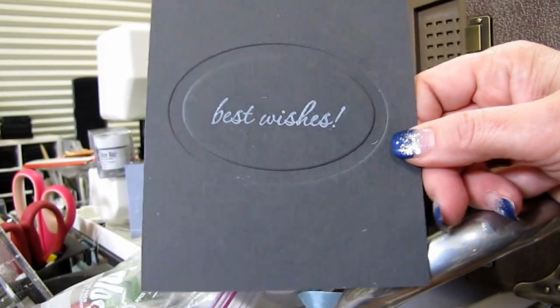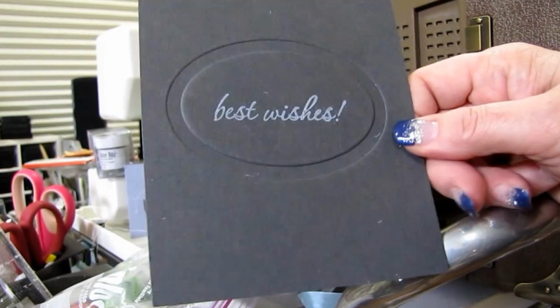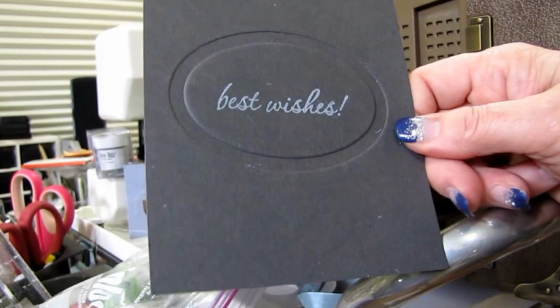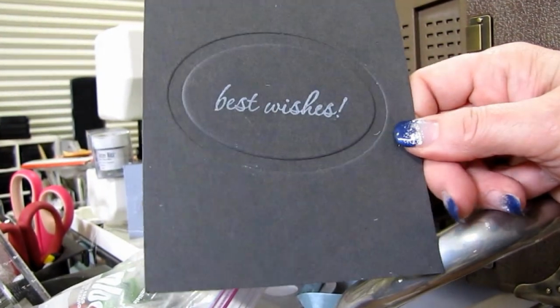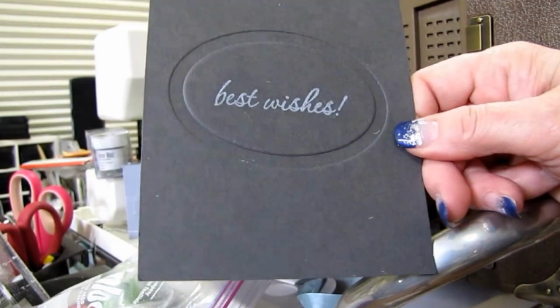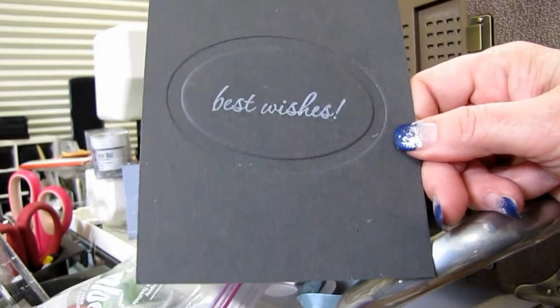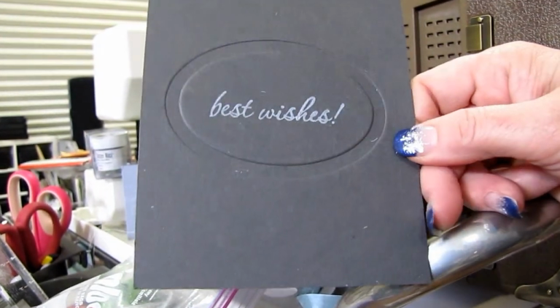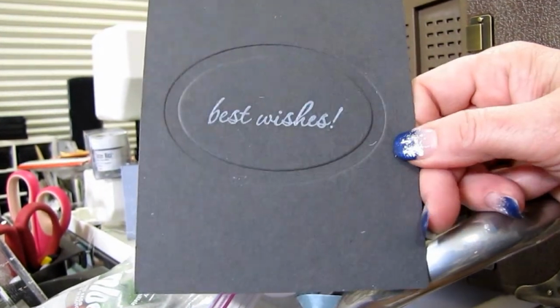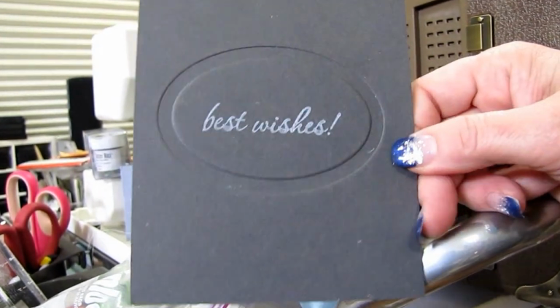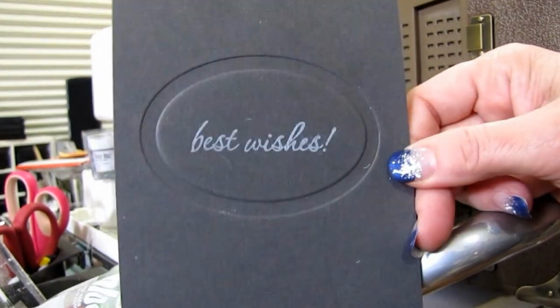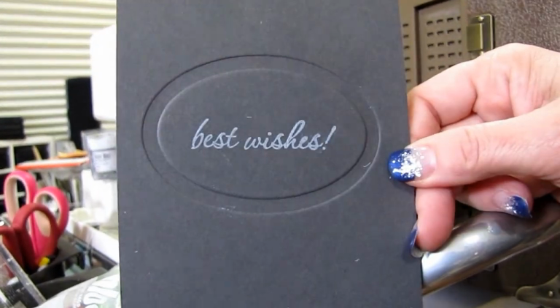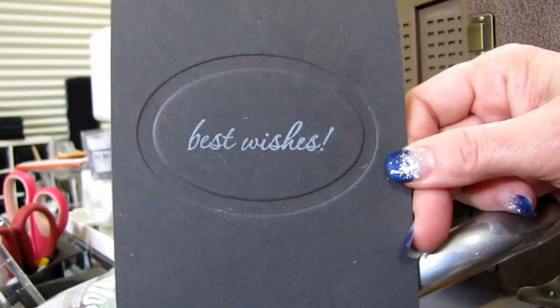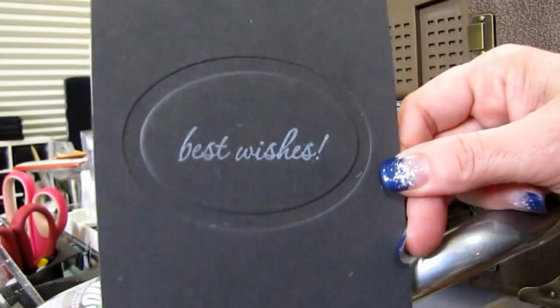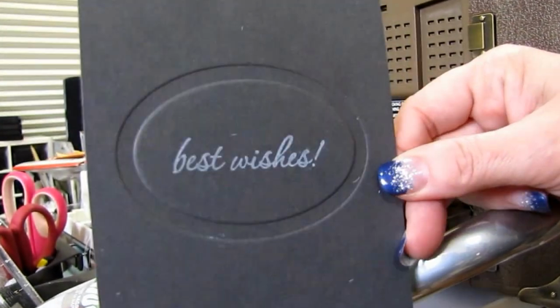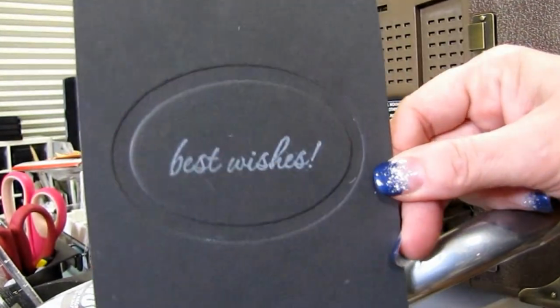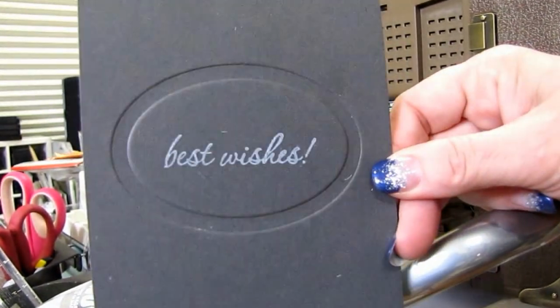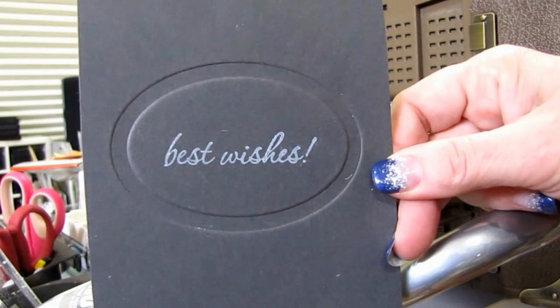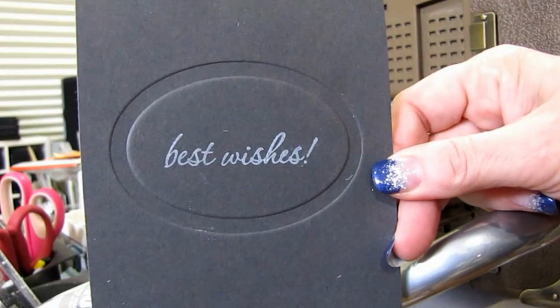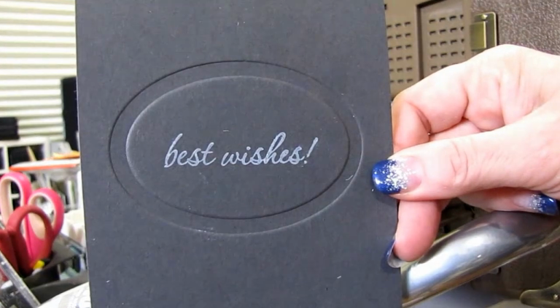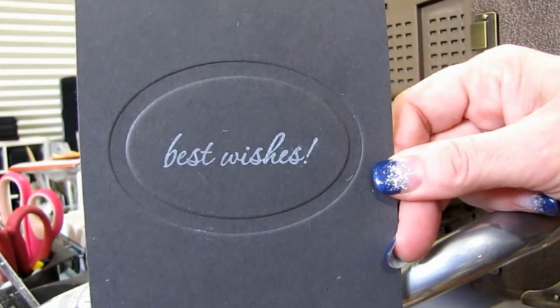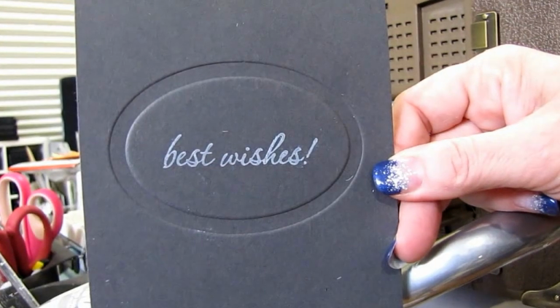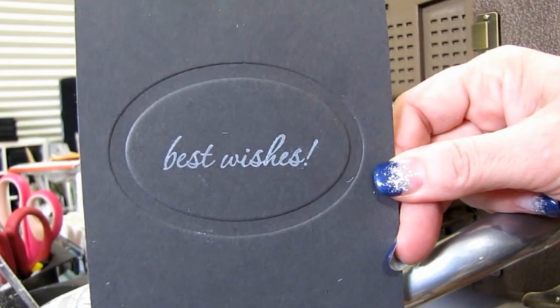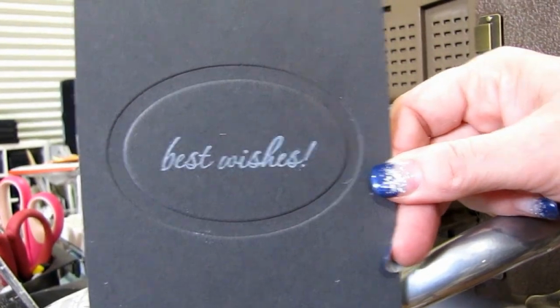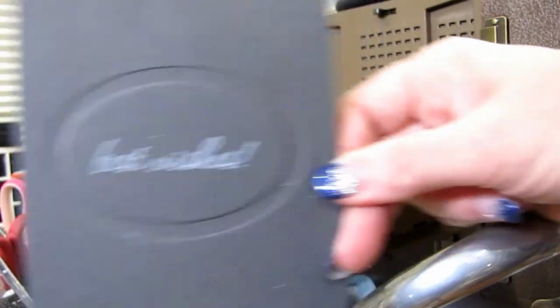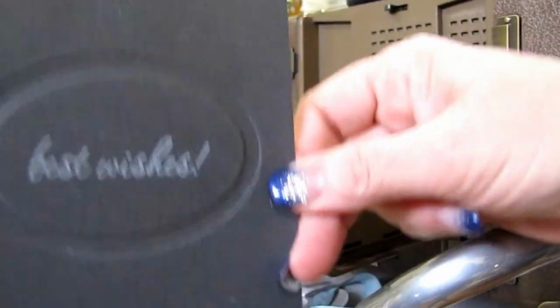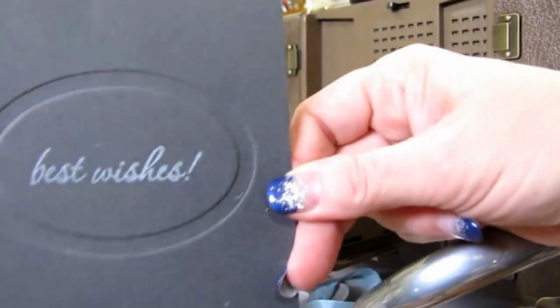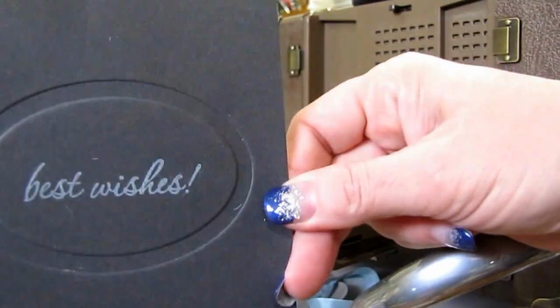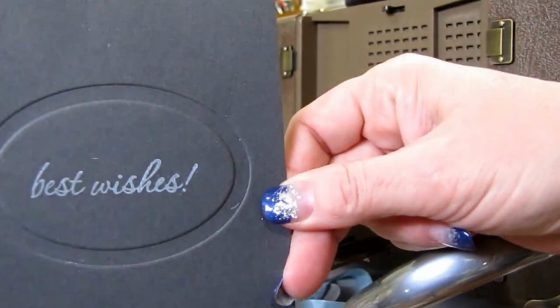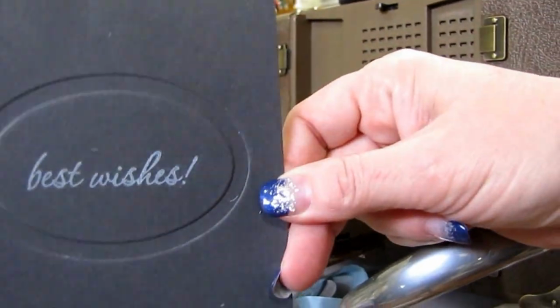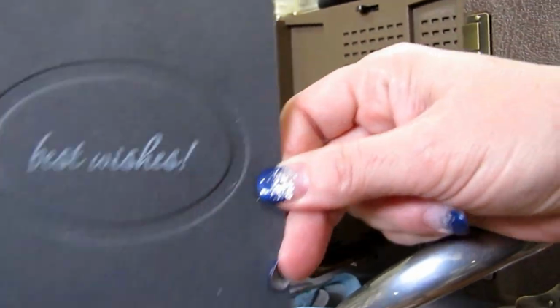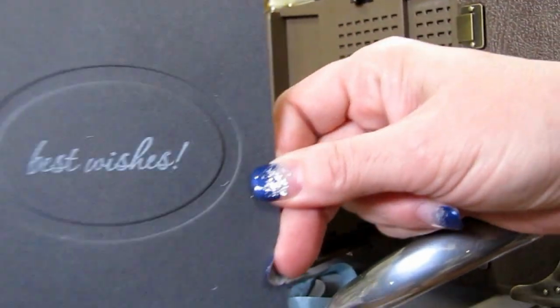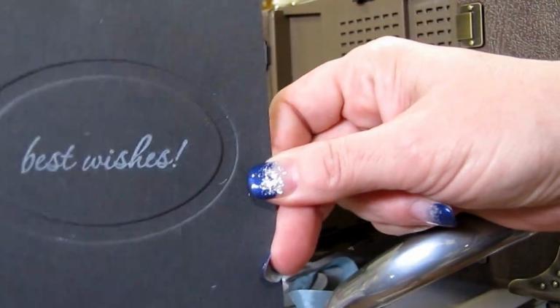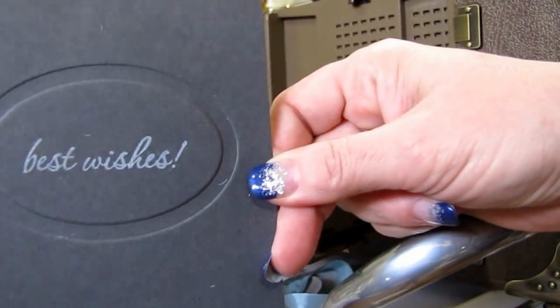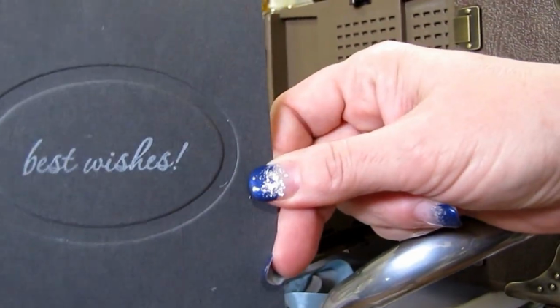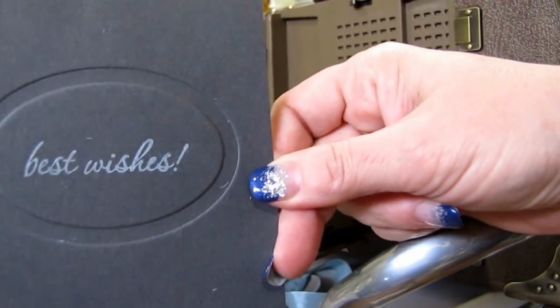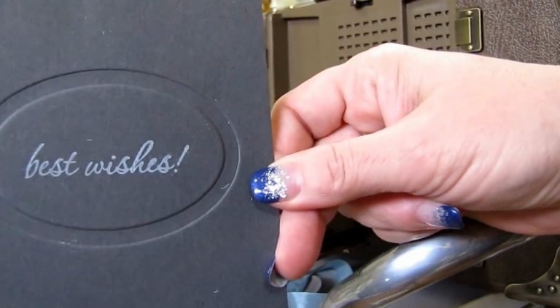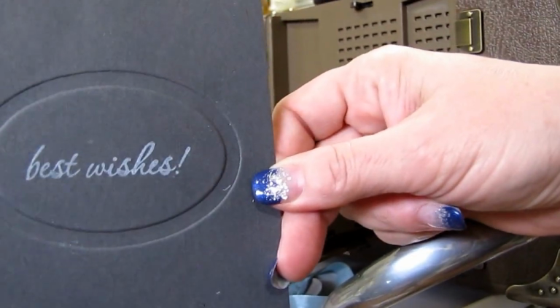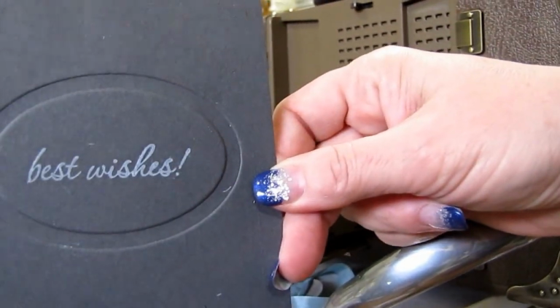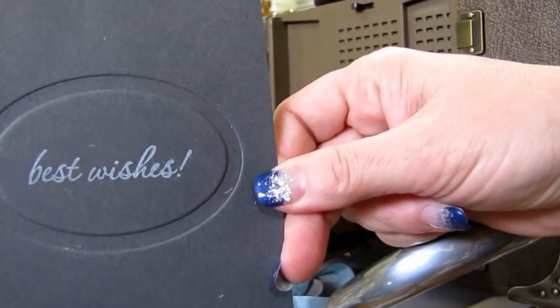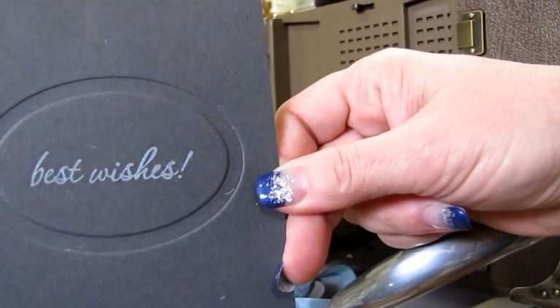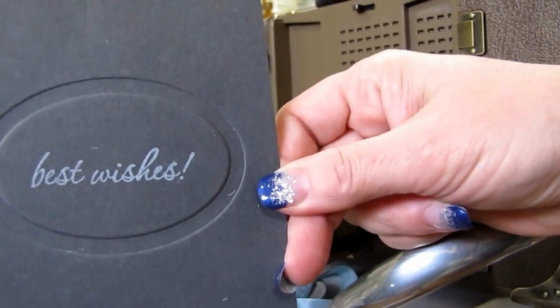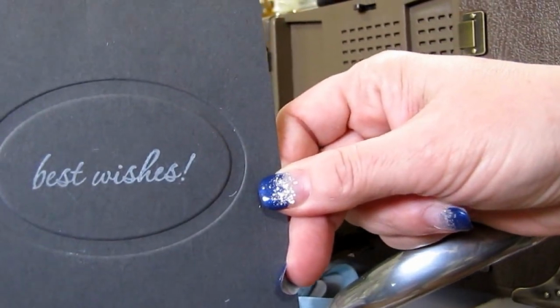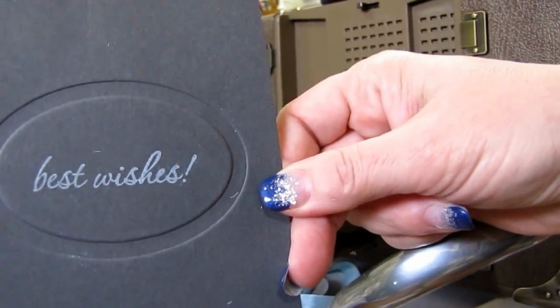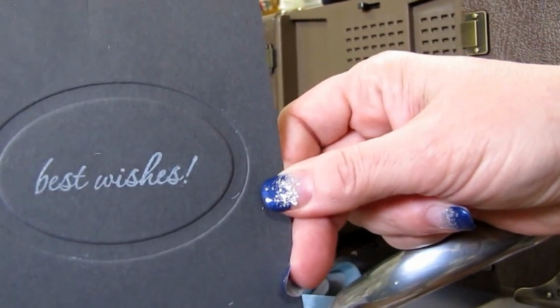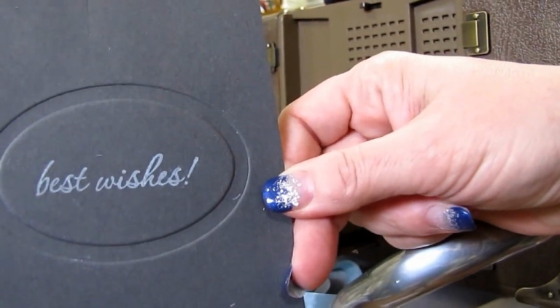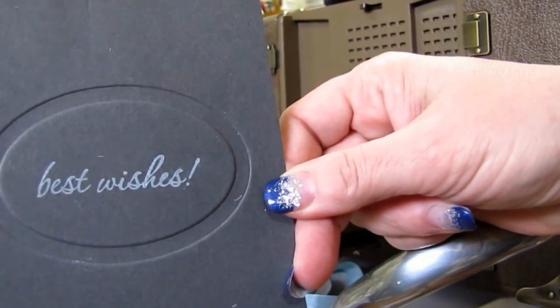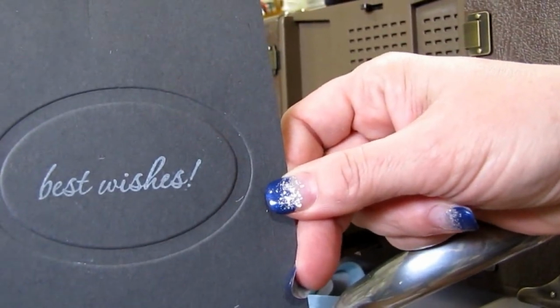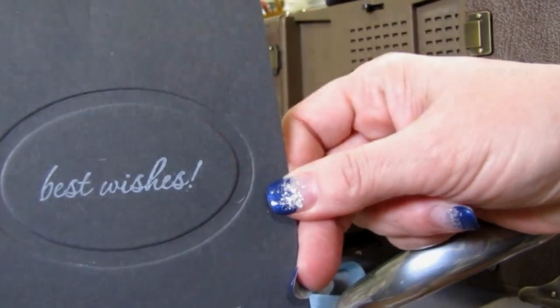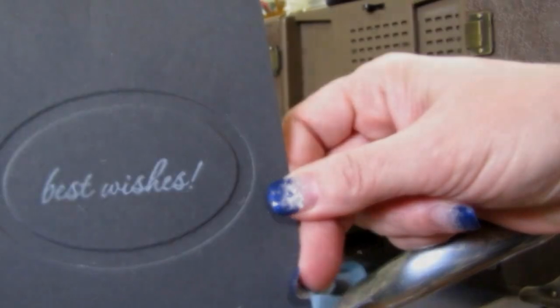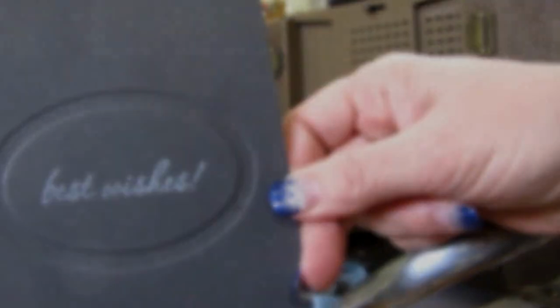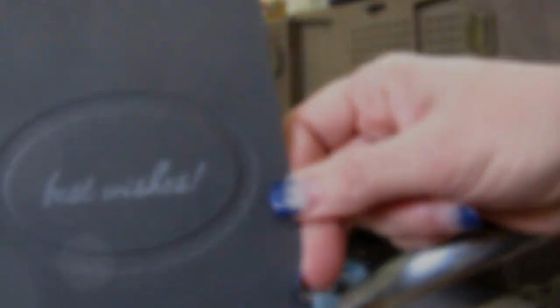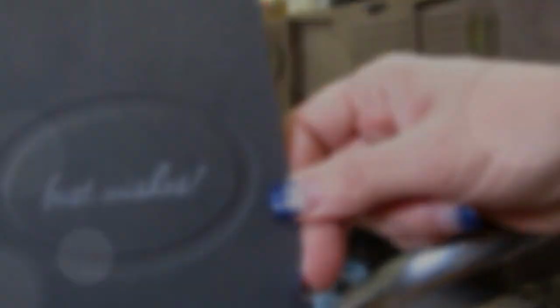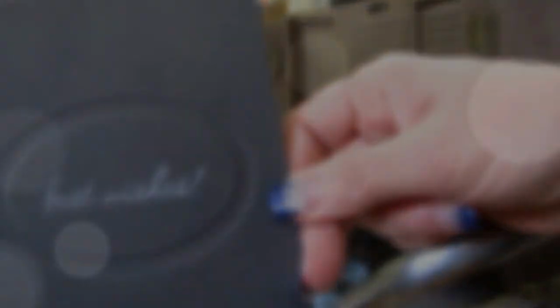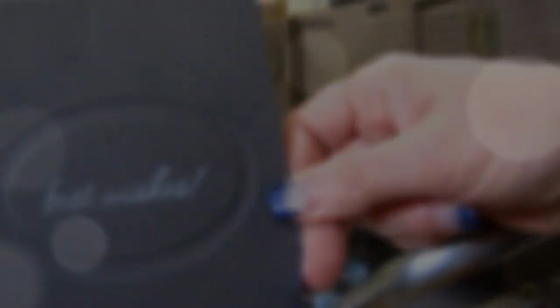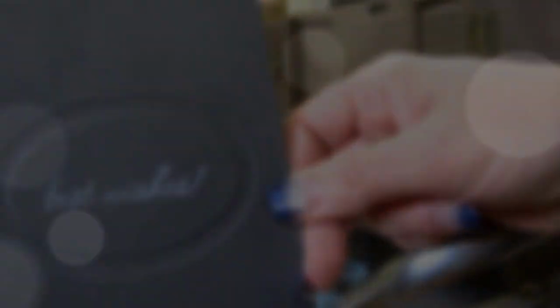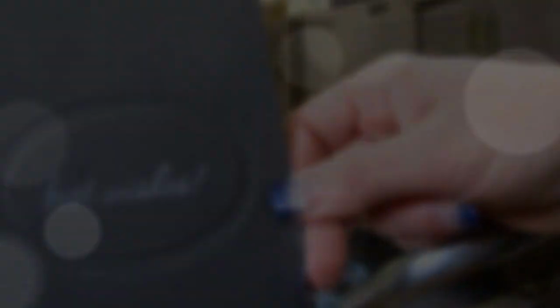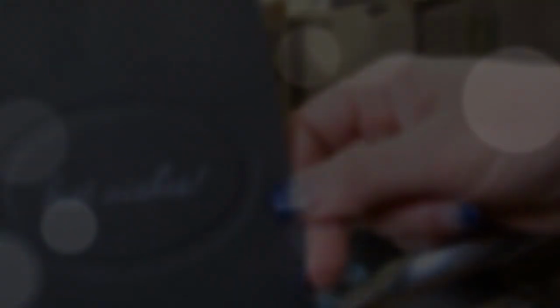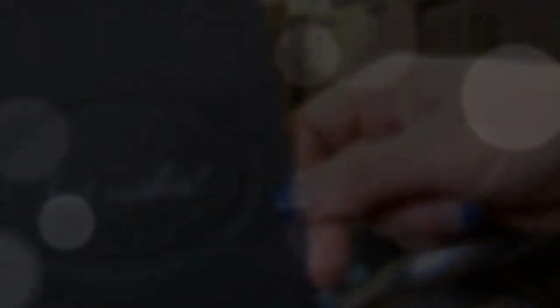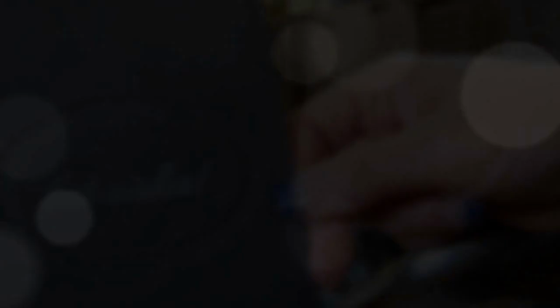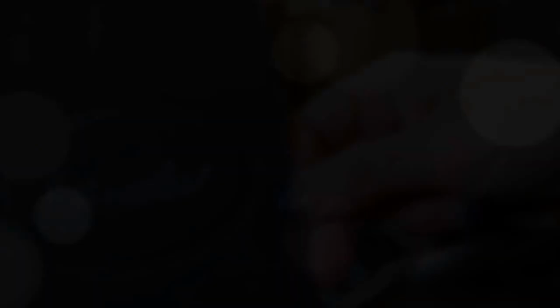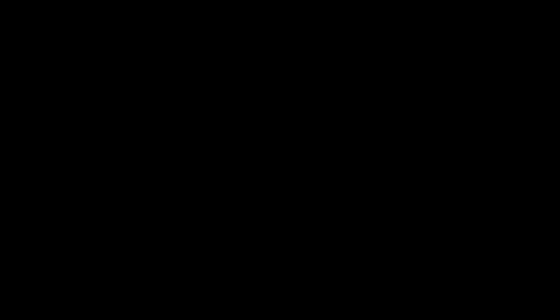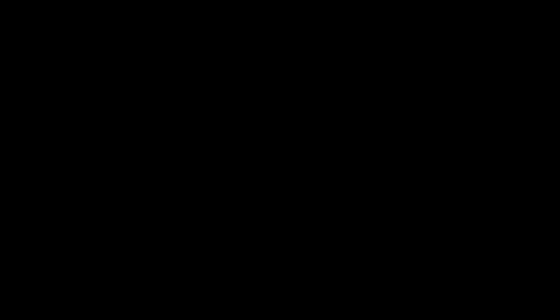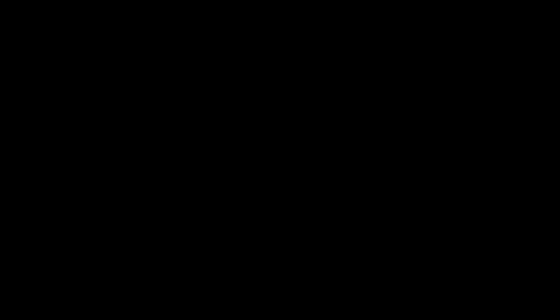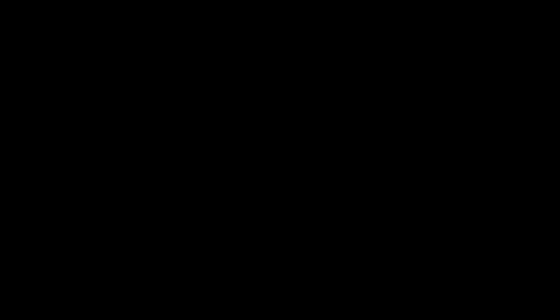Thanks for watching today, and ignore all the mess in the background. Thanks a lot, guys. Bye!